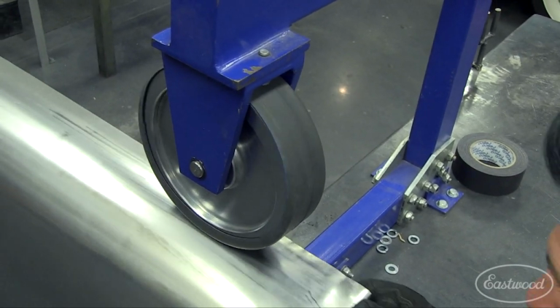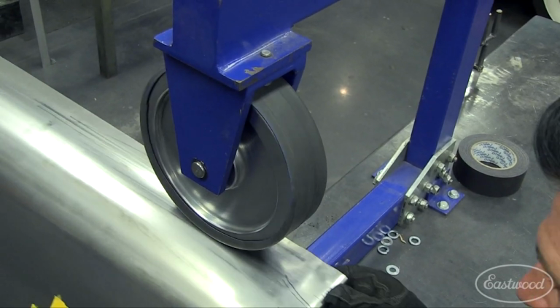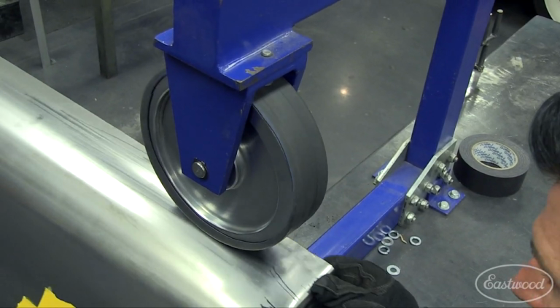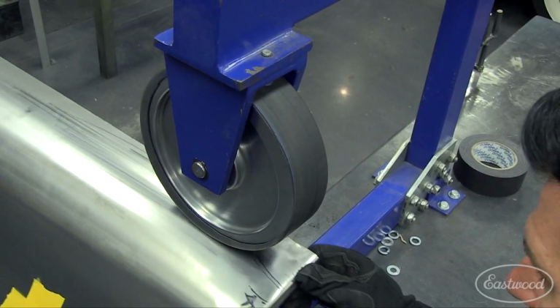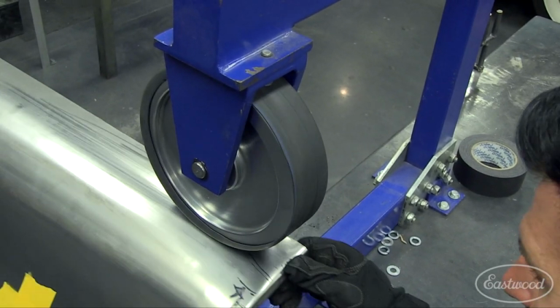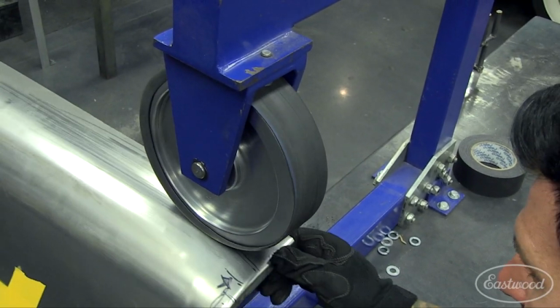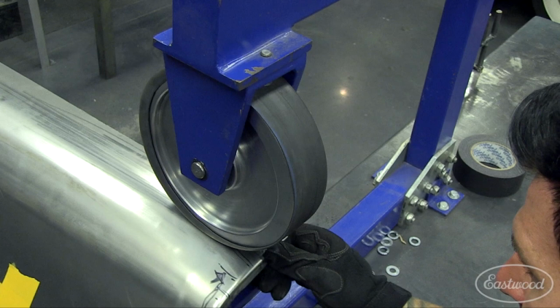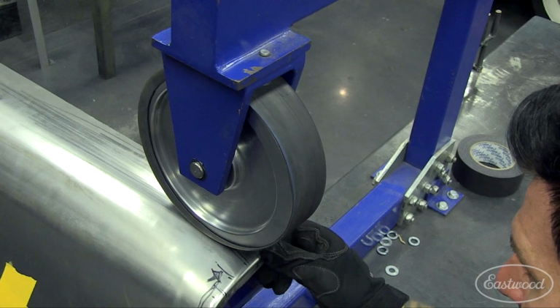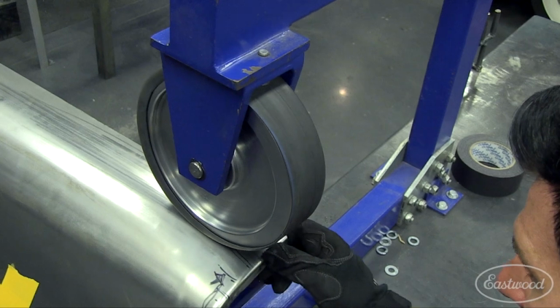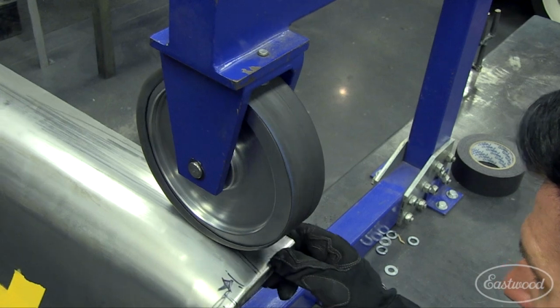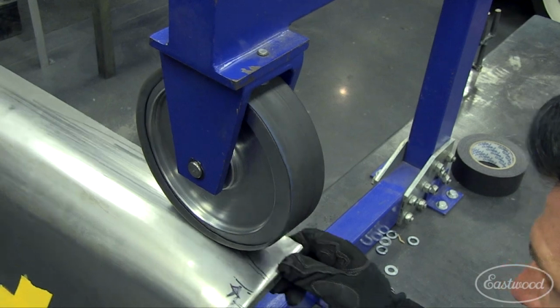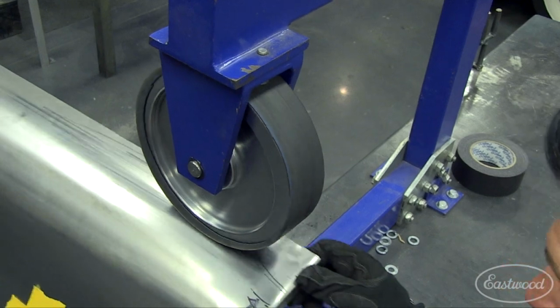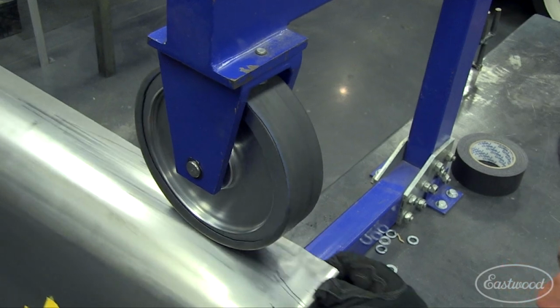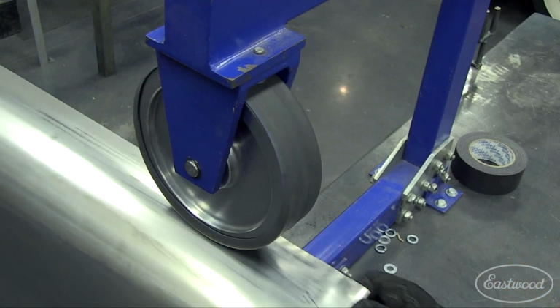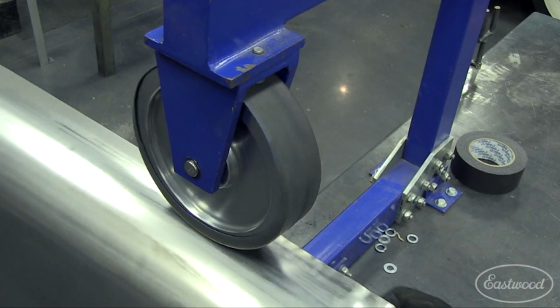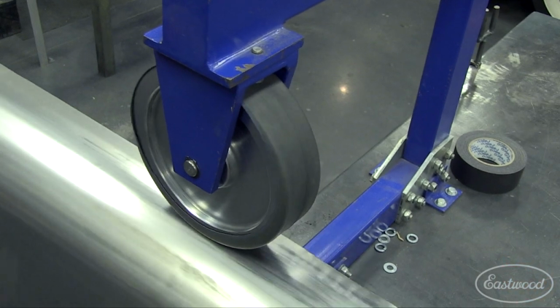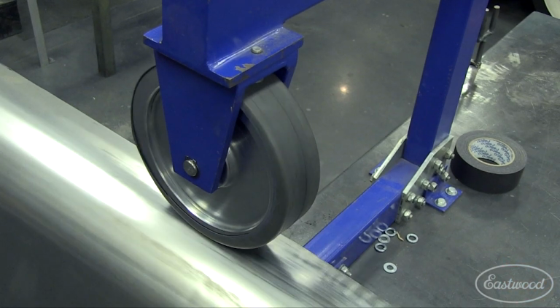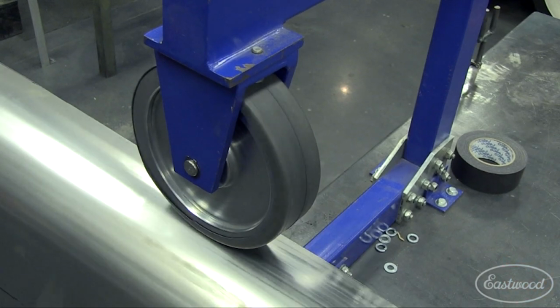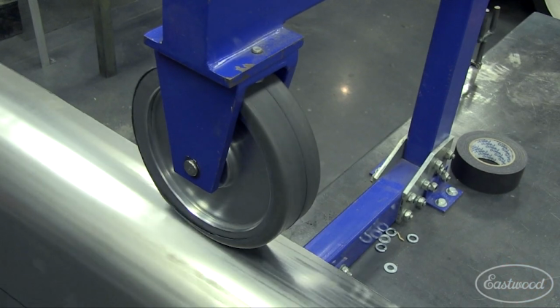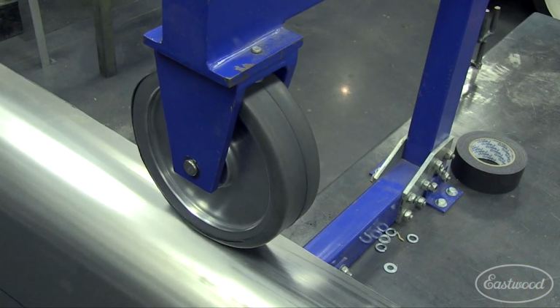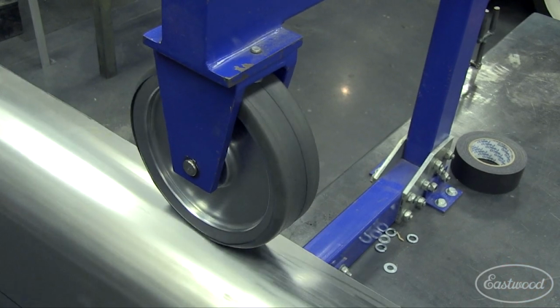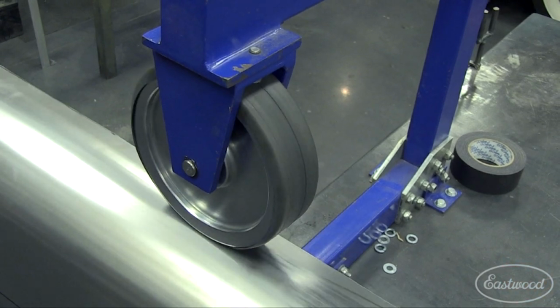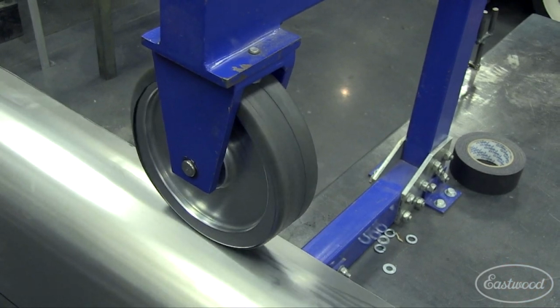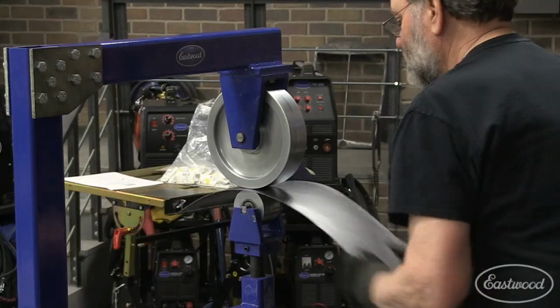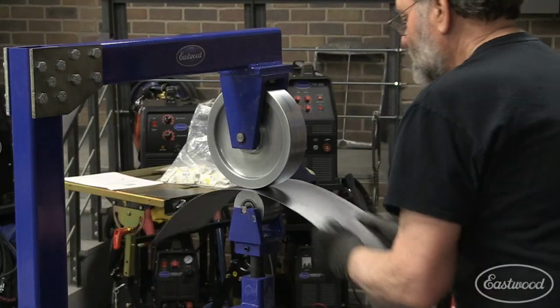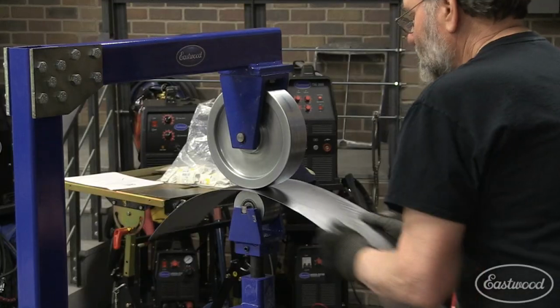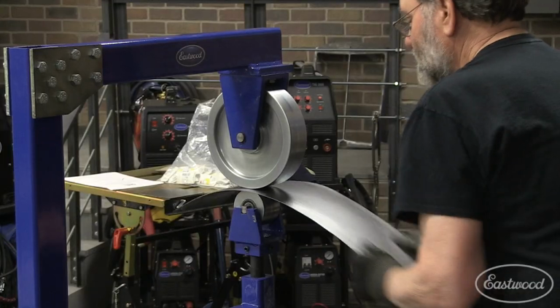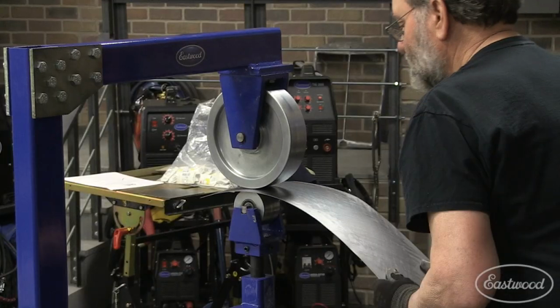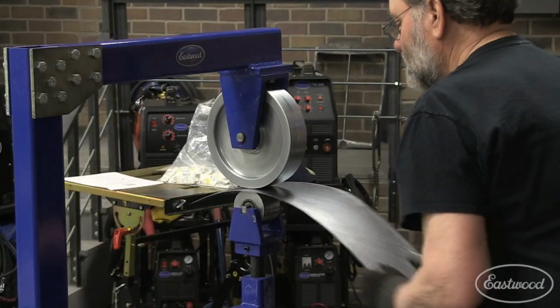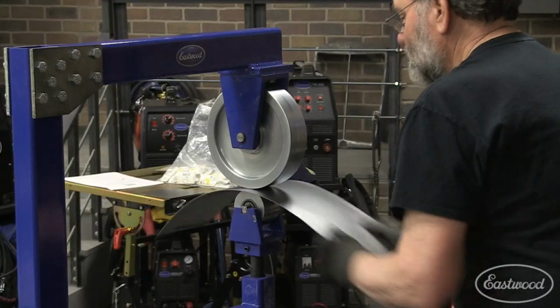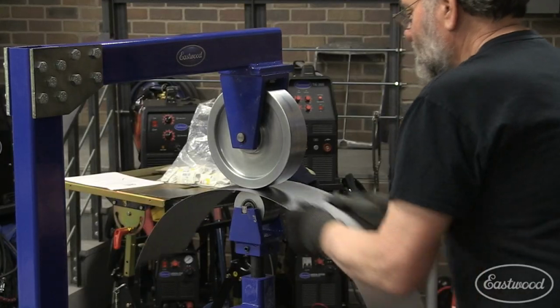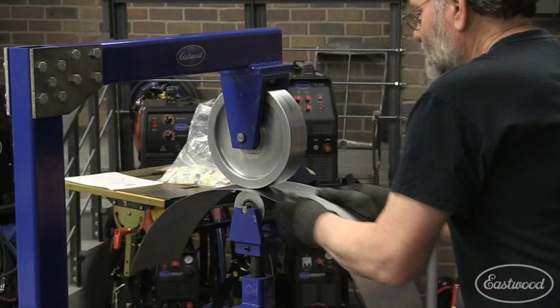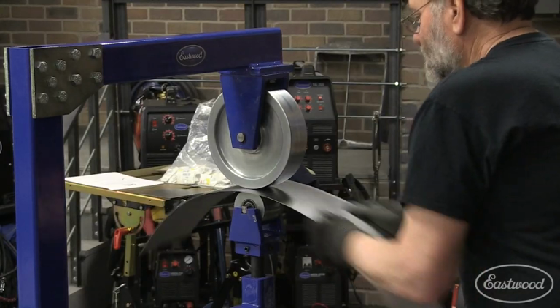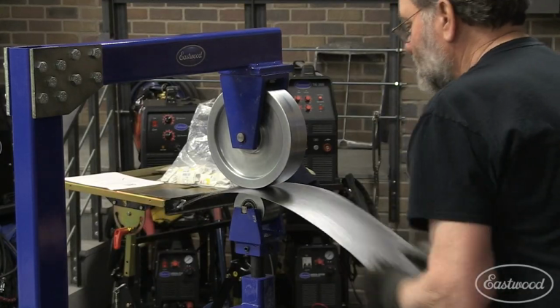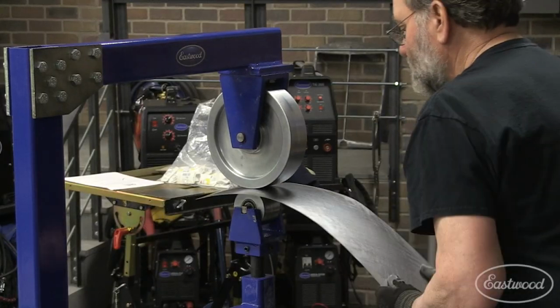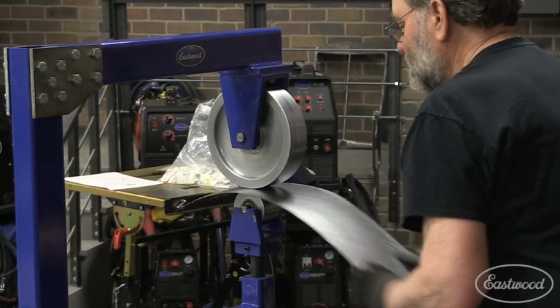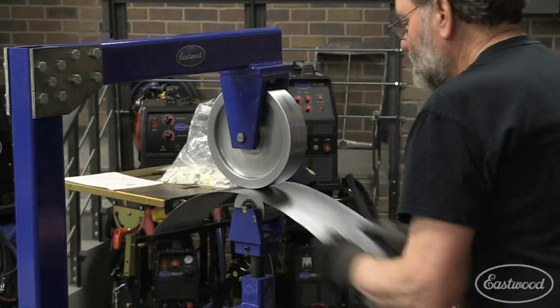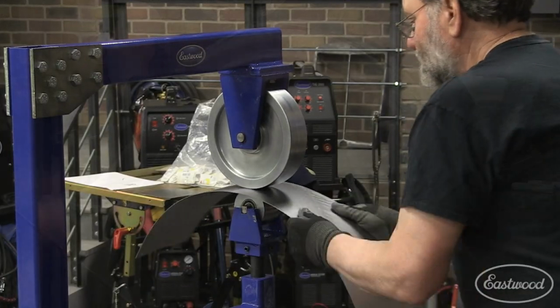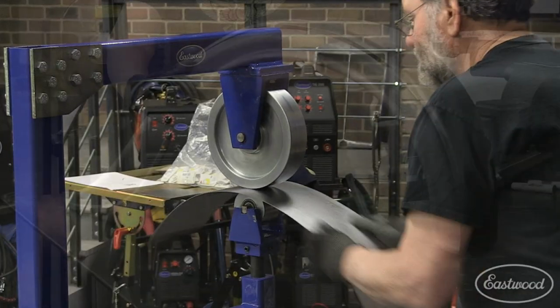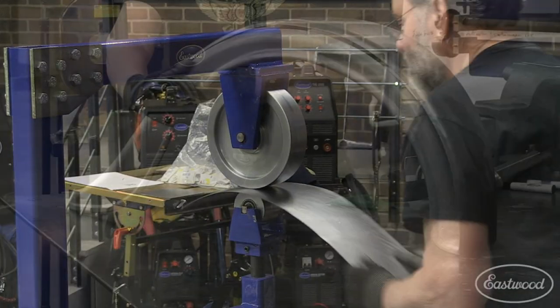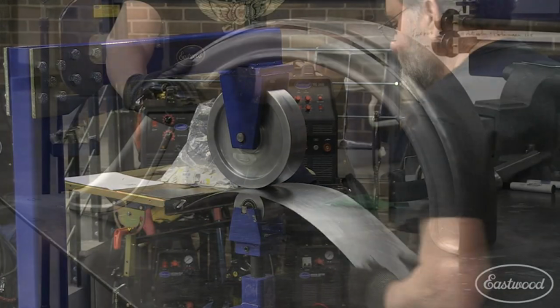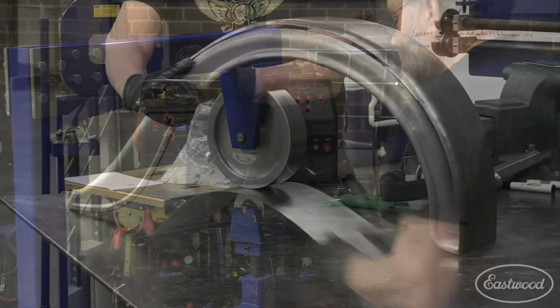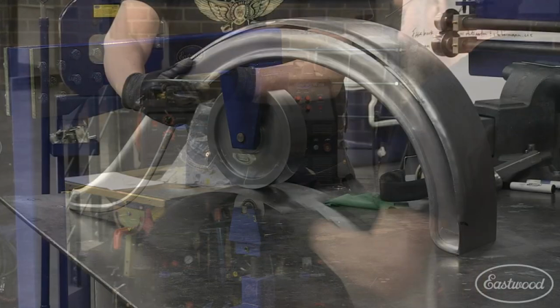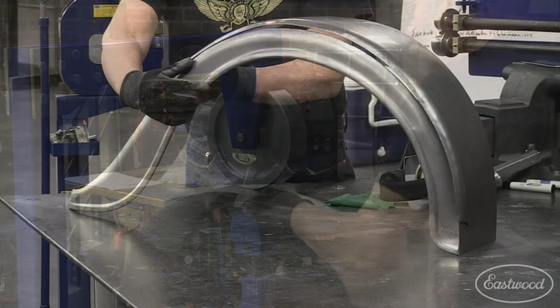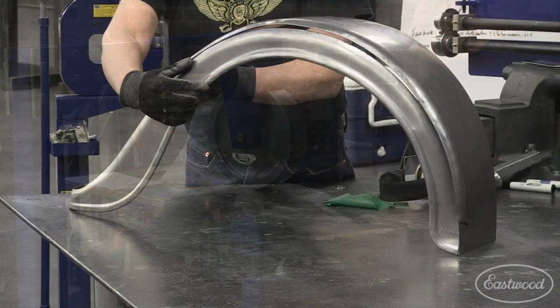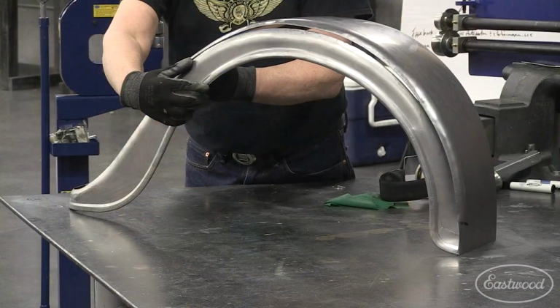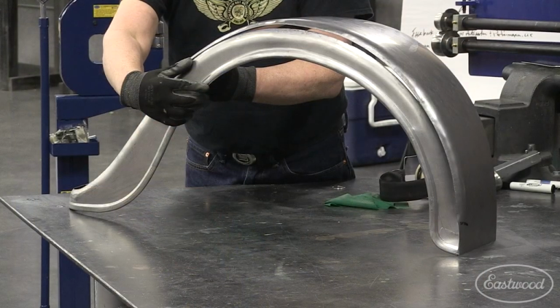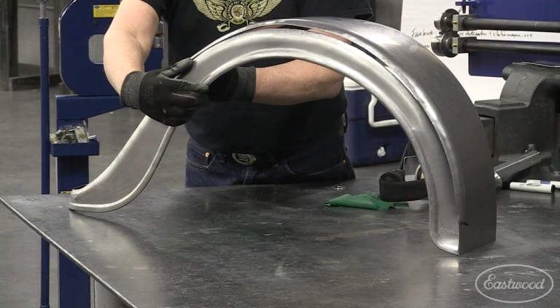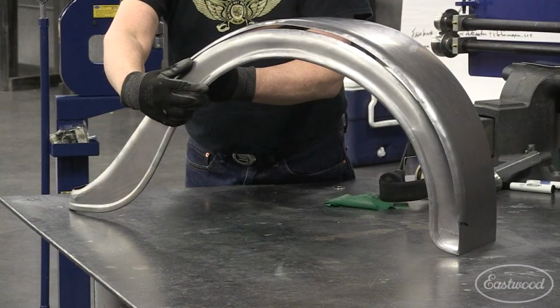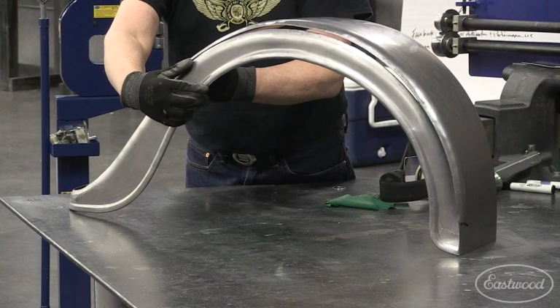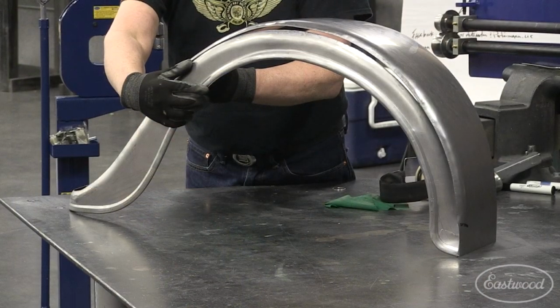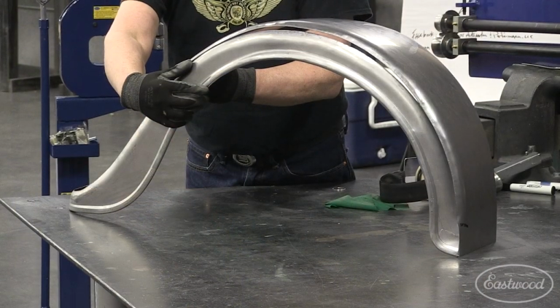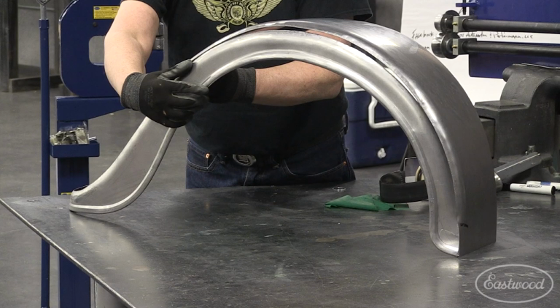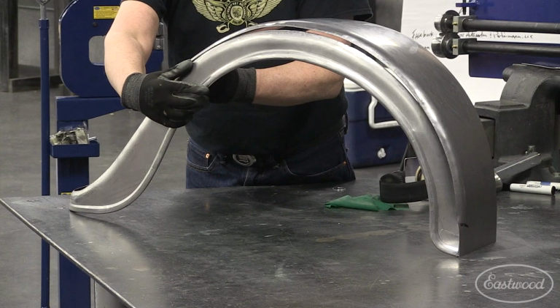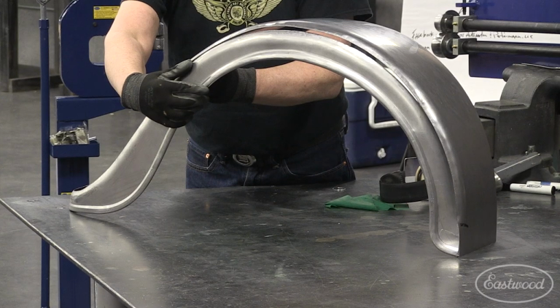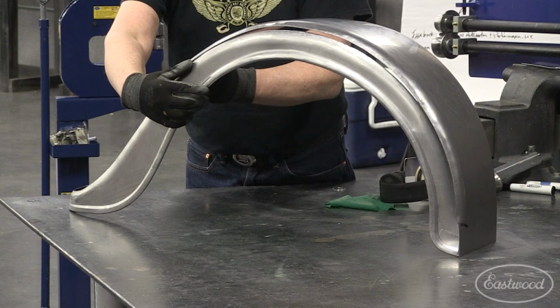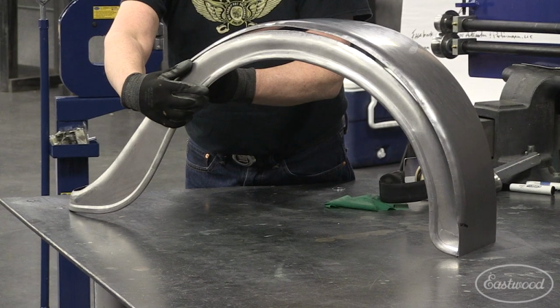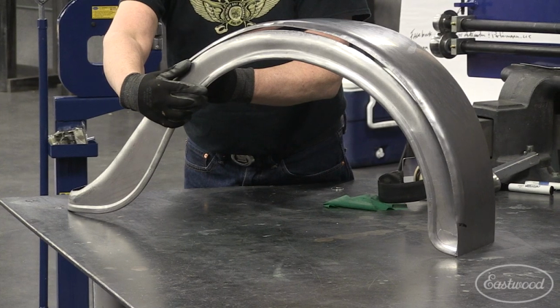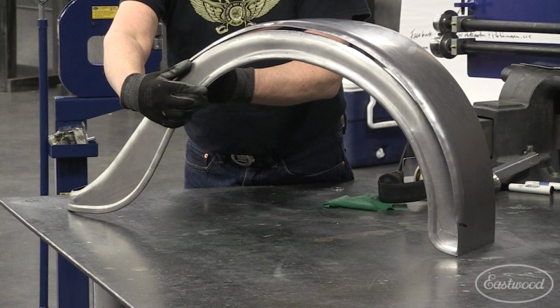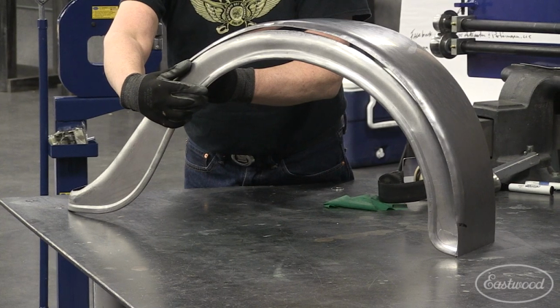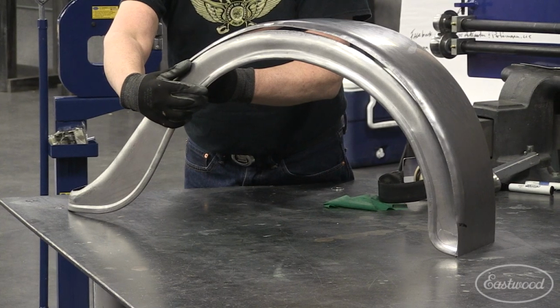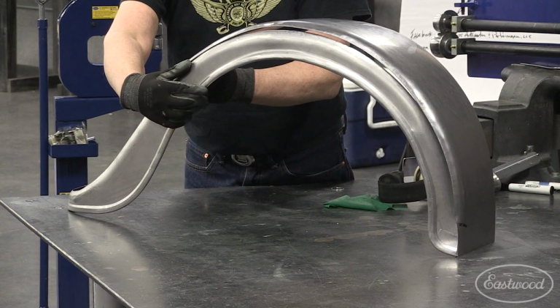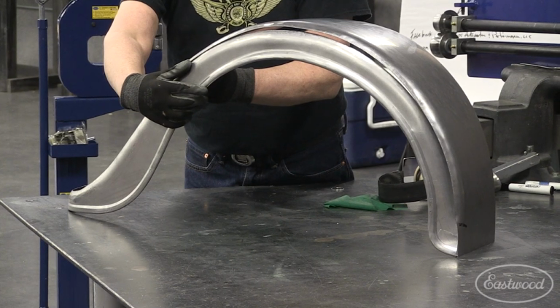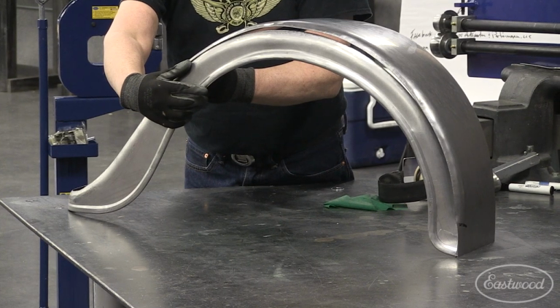An English wheel will allow you to shrink and stretch metal while shaping it to make the parts and panels you need, like patch panels, entire fenders, a motorcycle gas tank, or hood scoop.